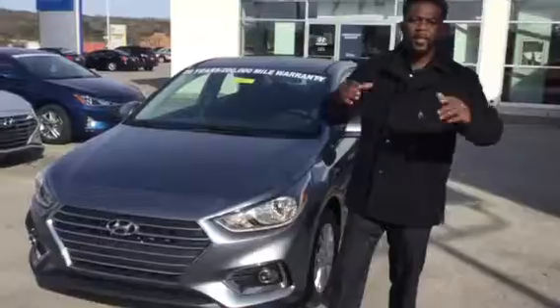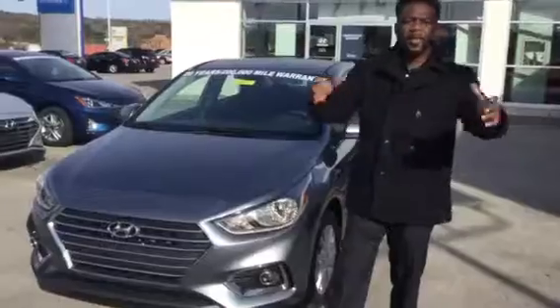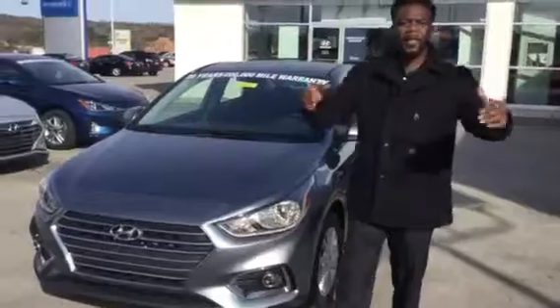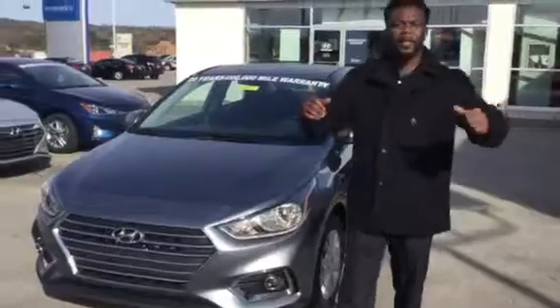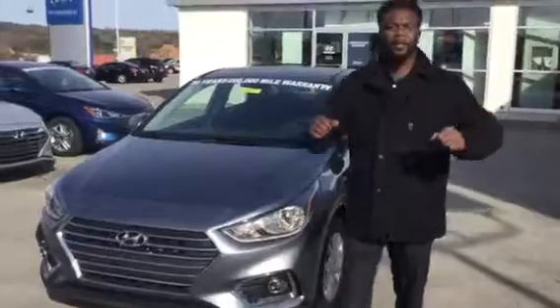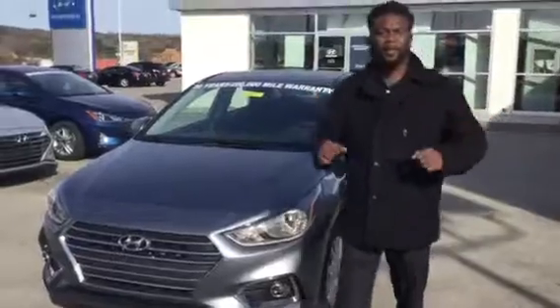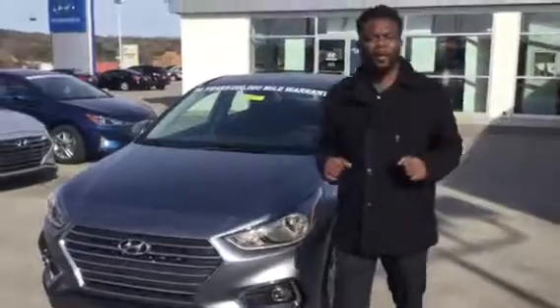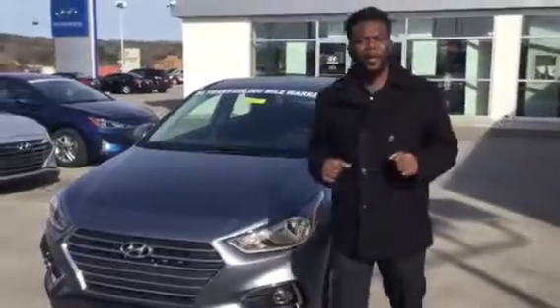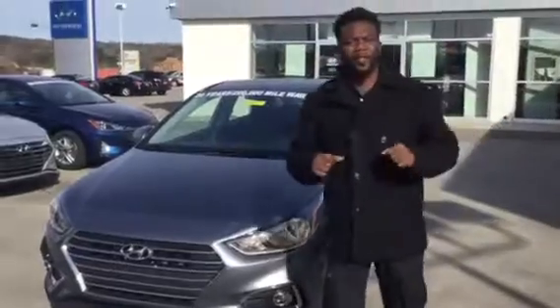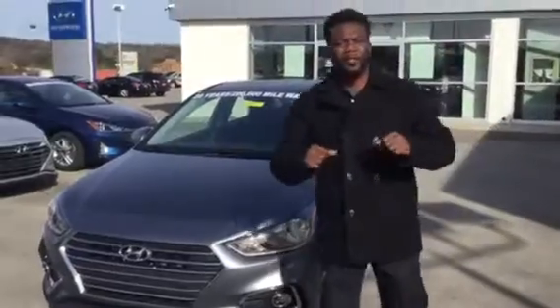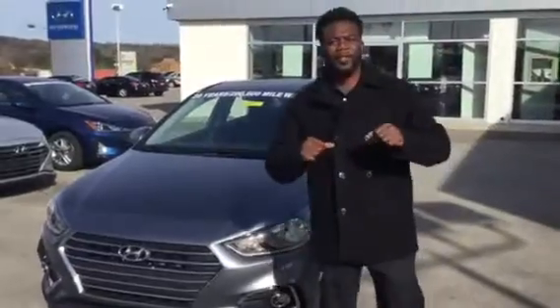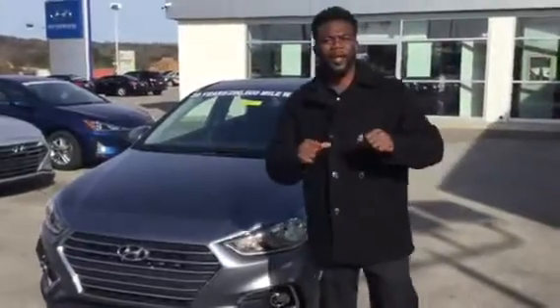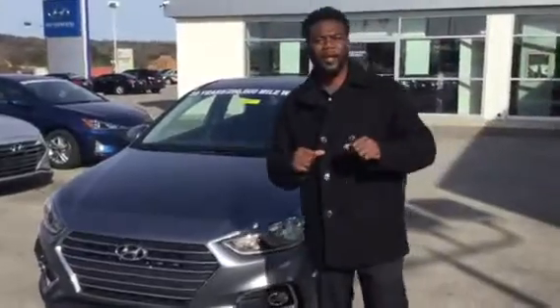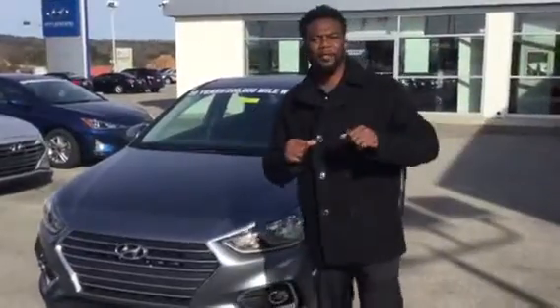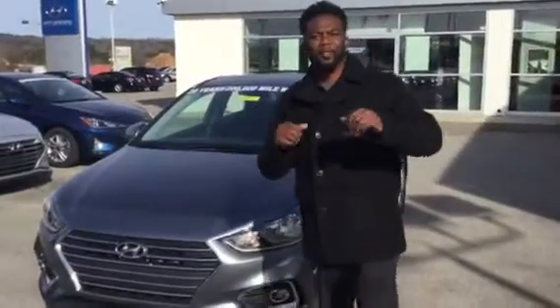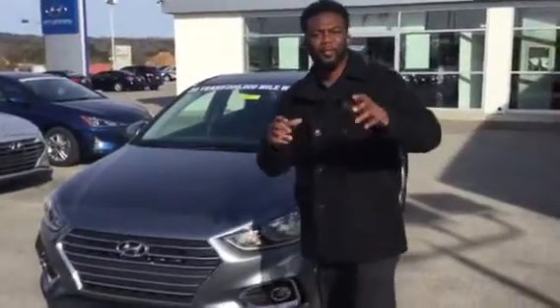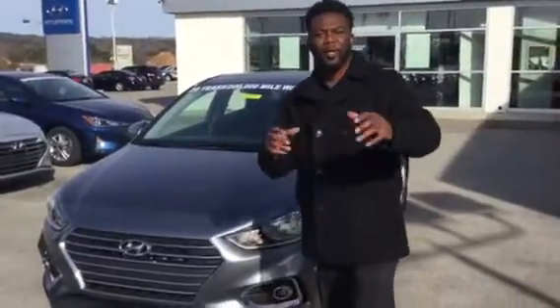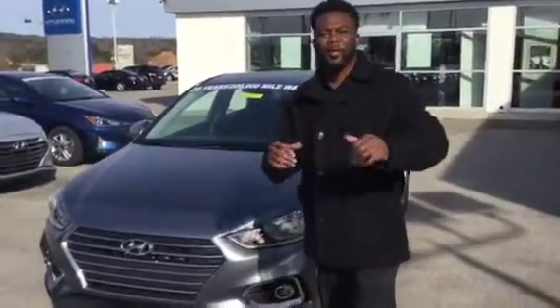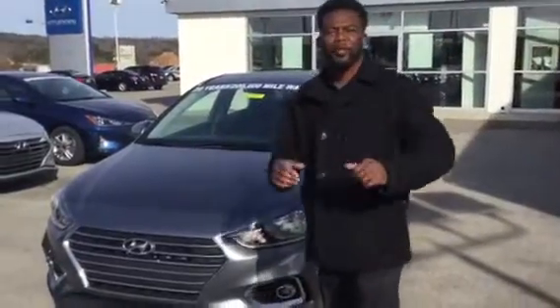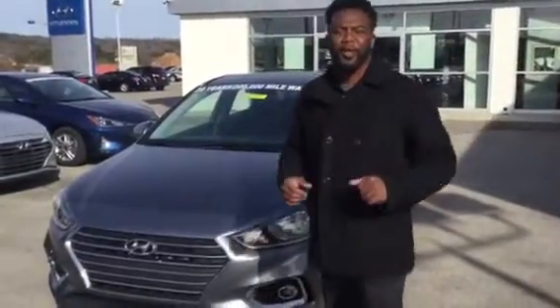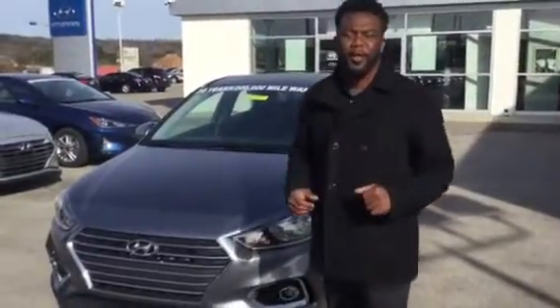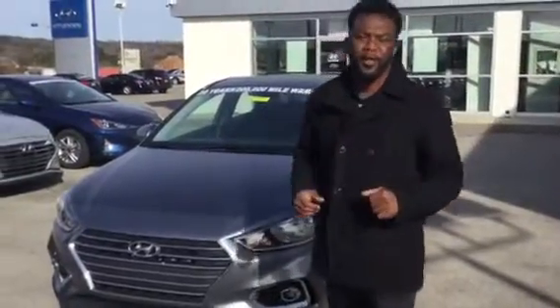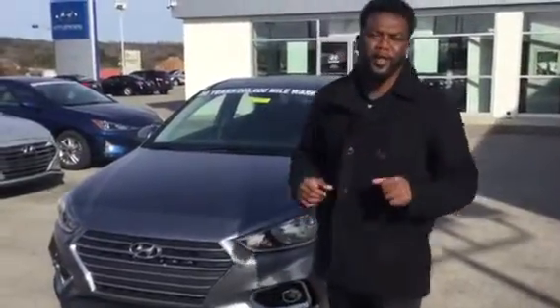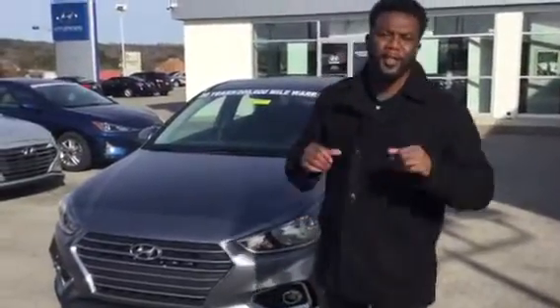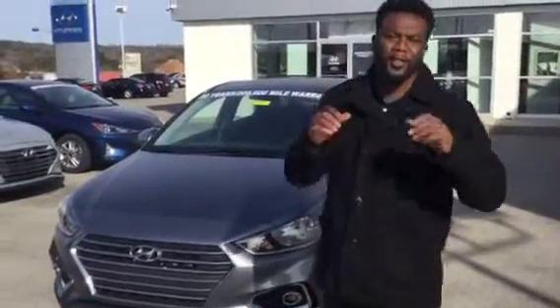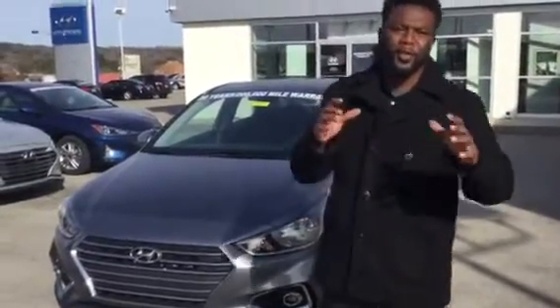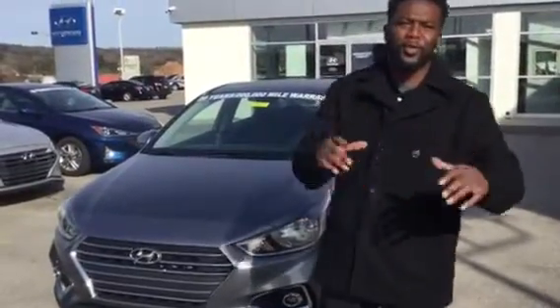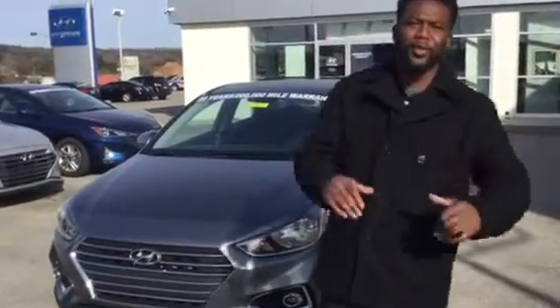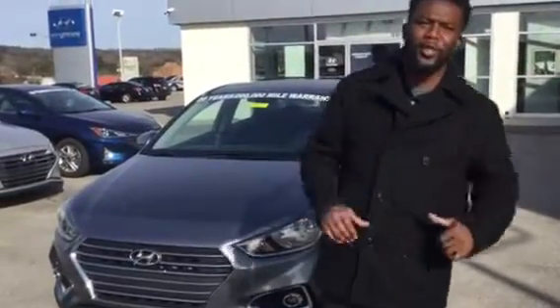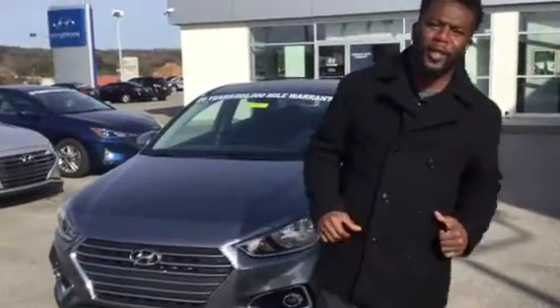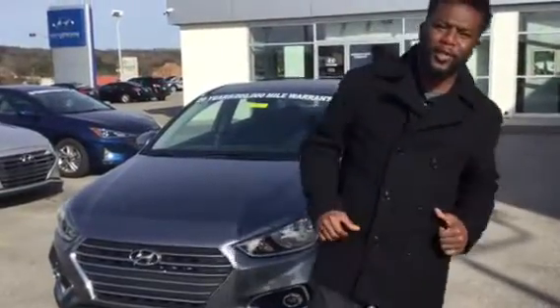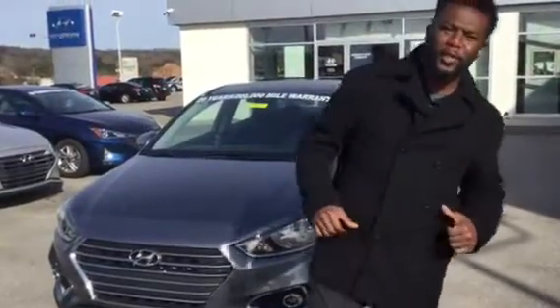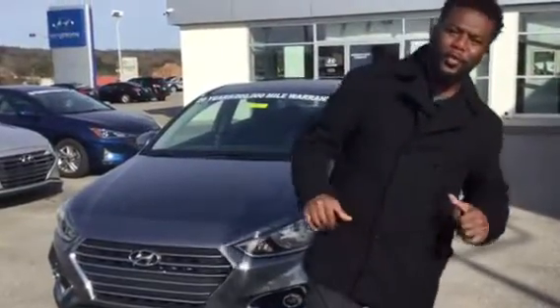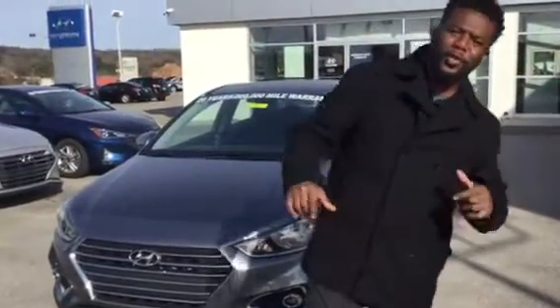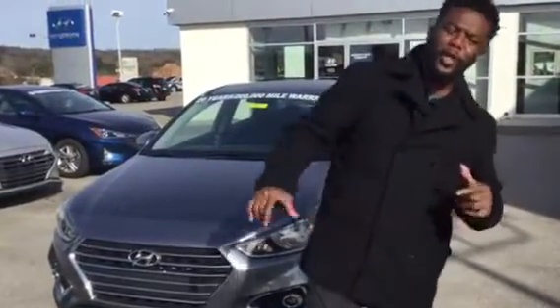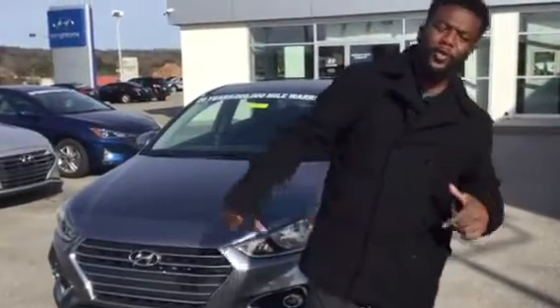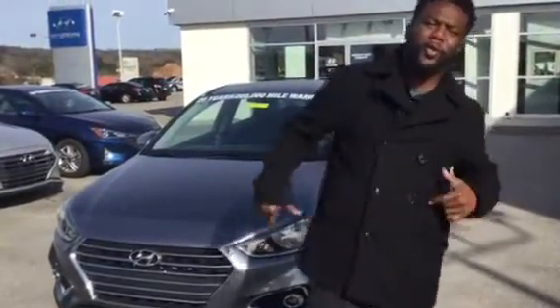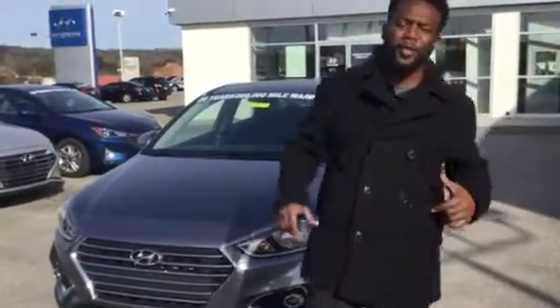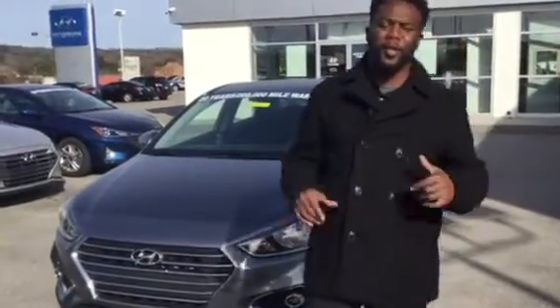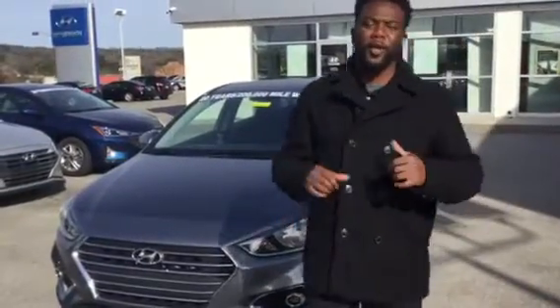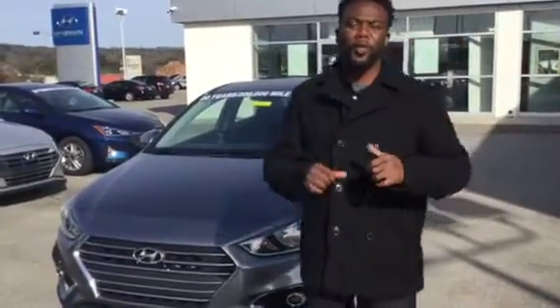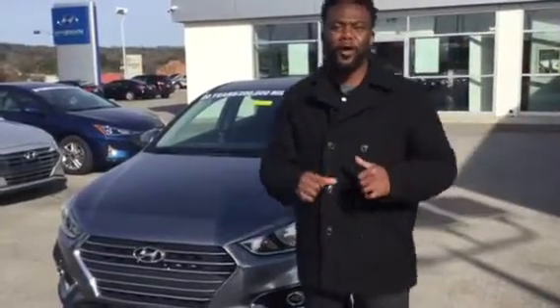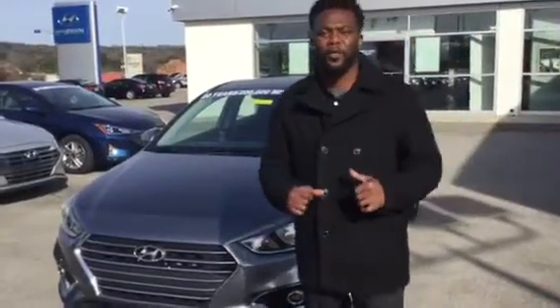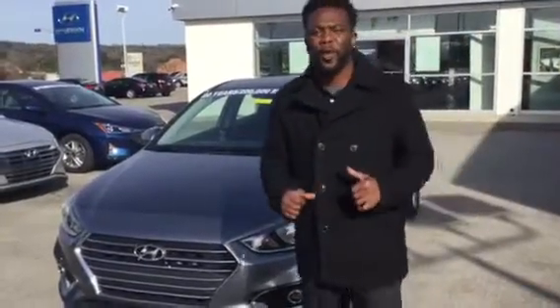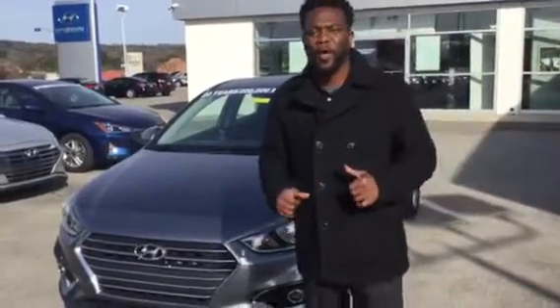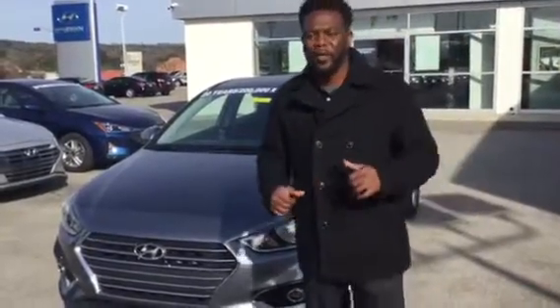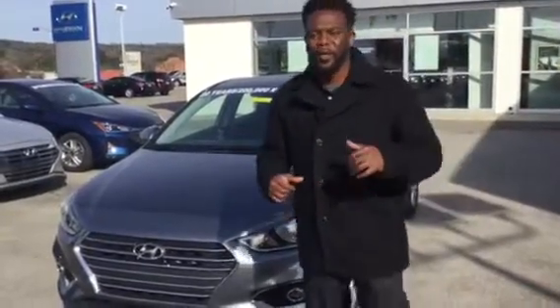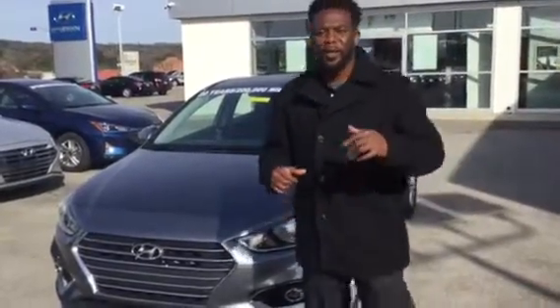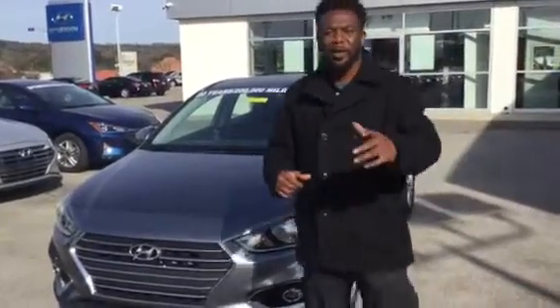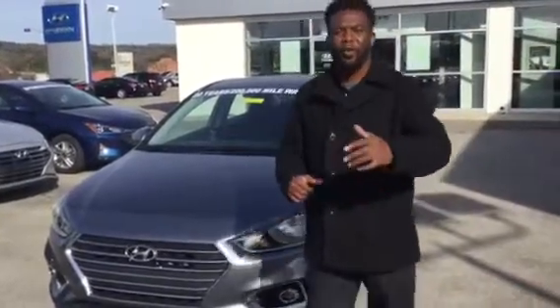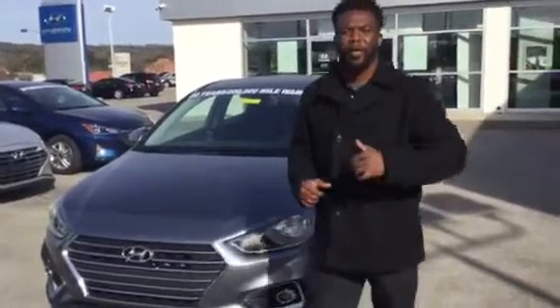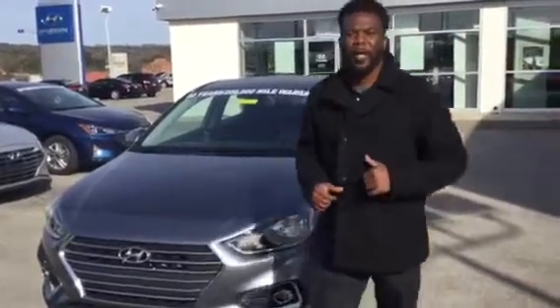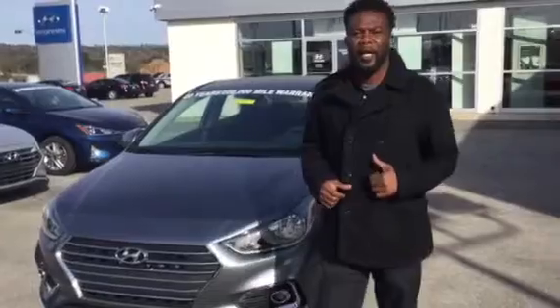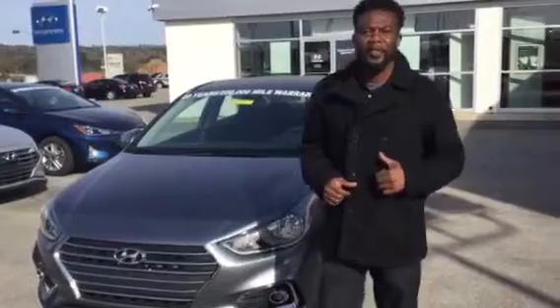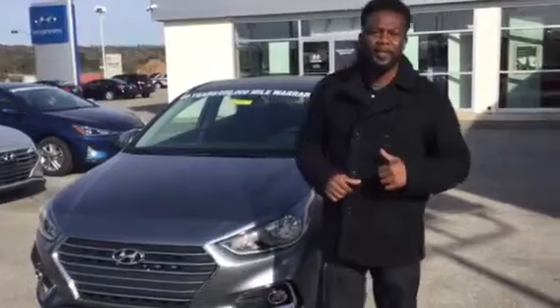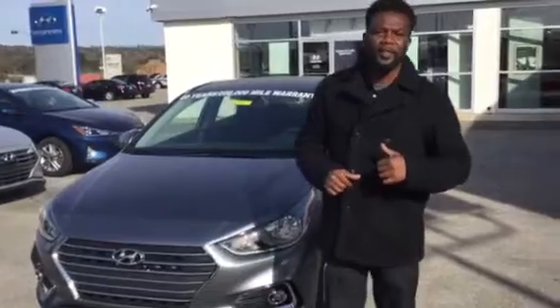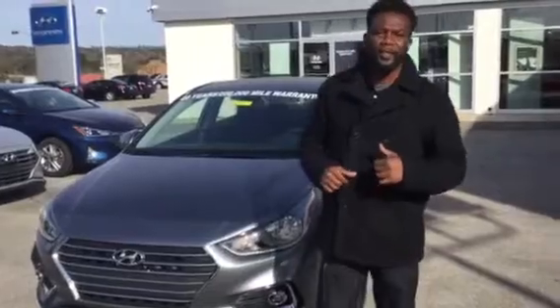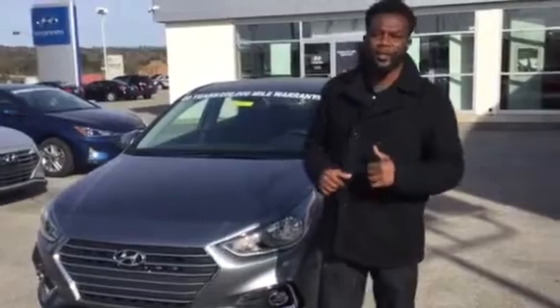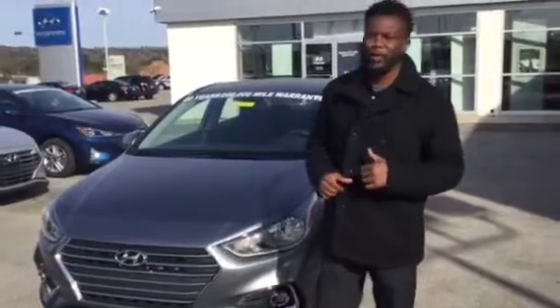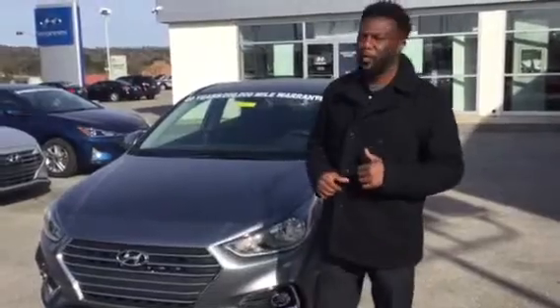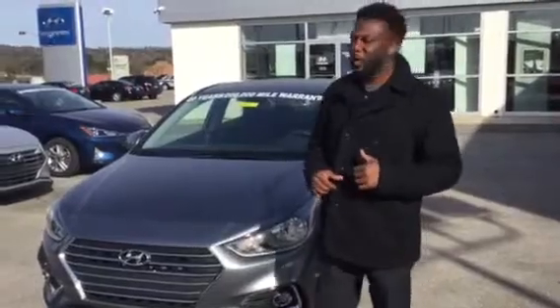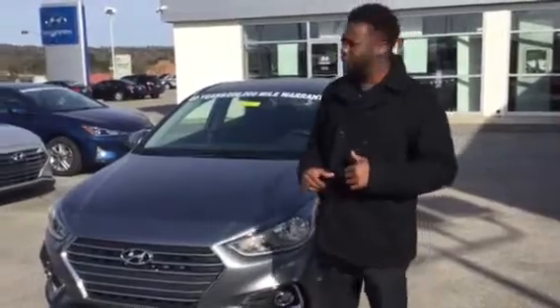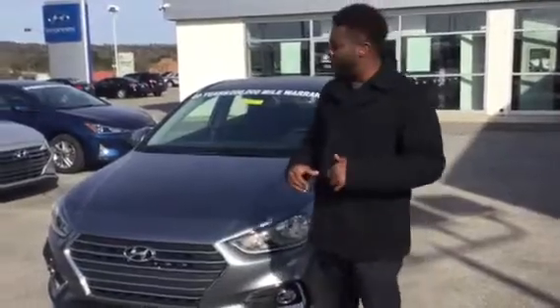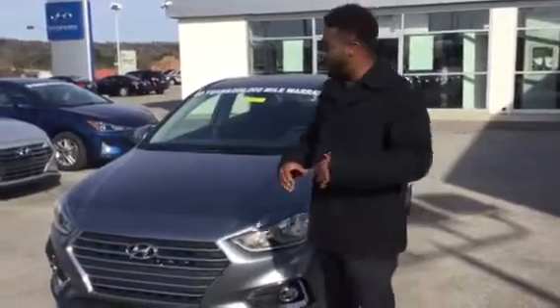Hey, good morning. This is Nate from Camerun Hyundai. Just wanted to reach out to you with a quick video walk around with one of the accents that you inquired about.